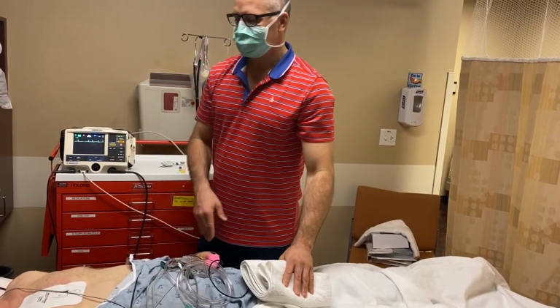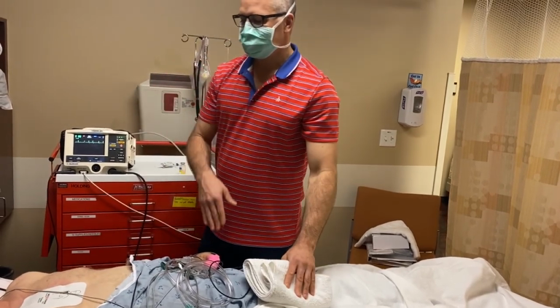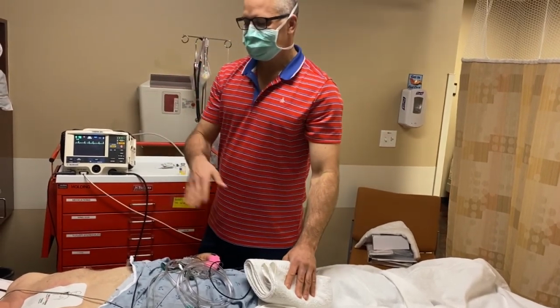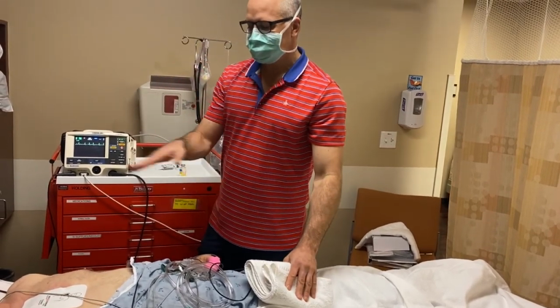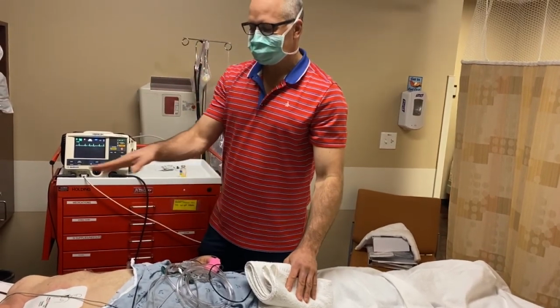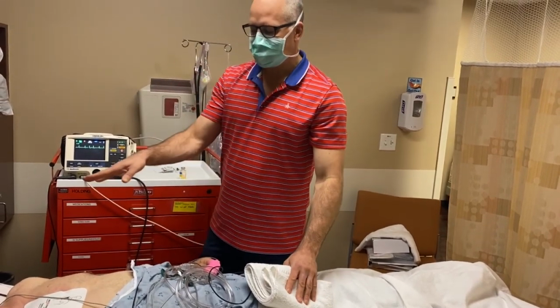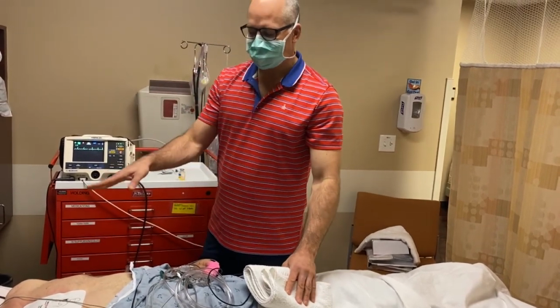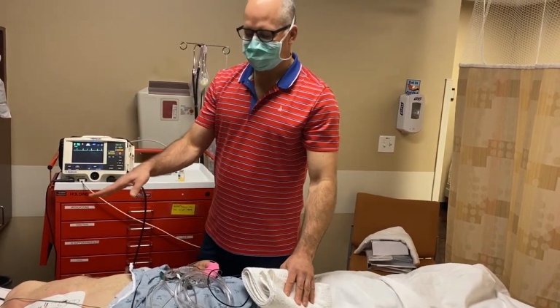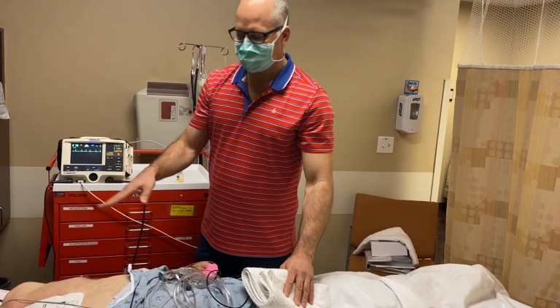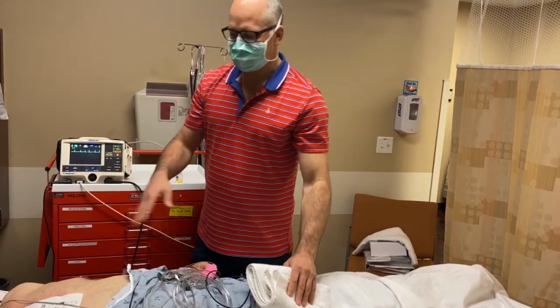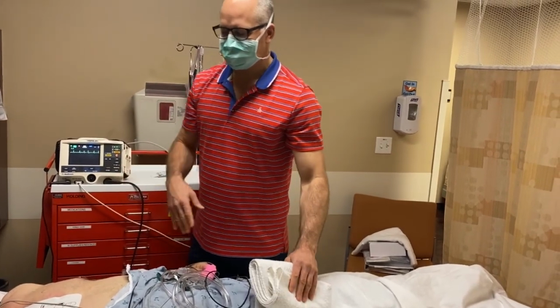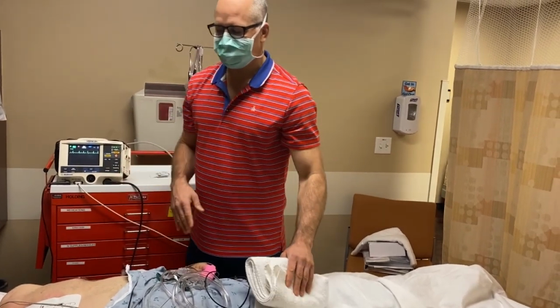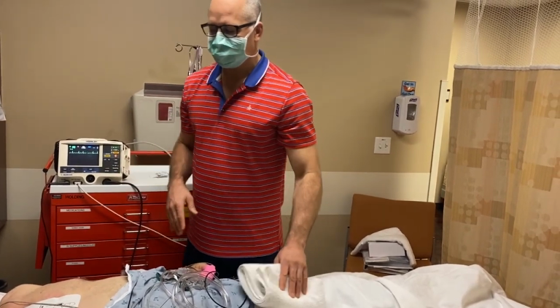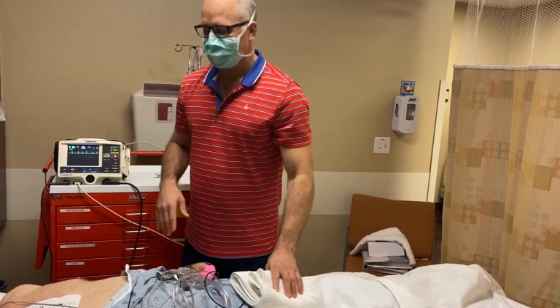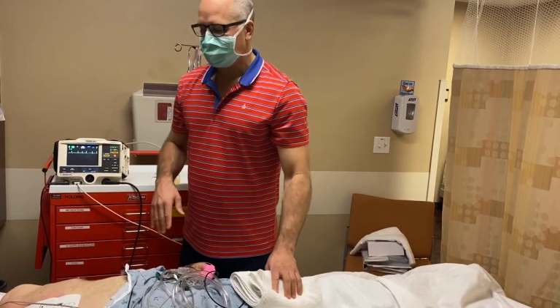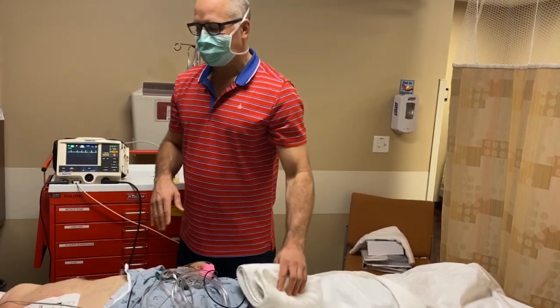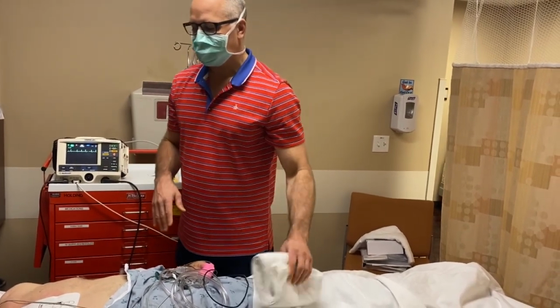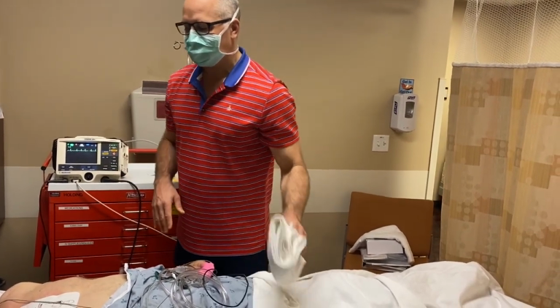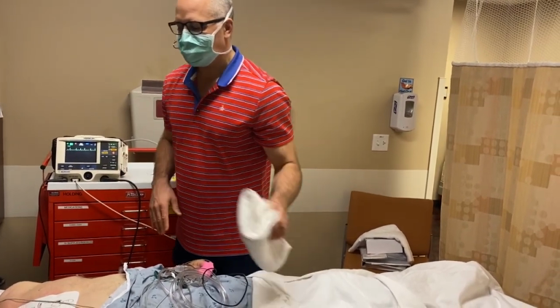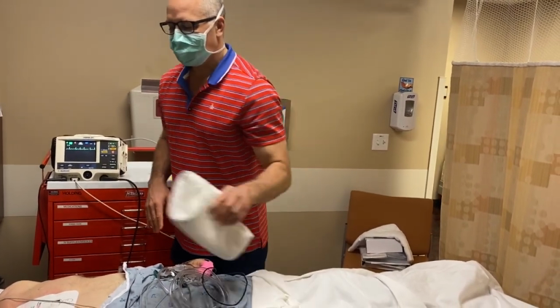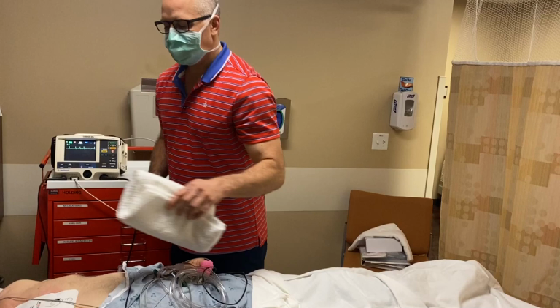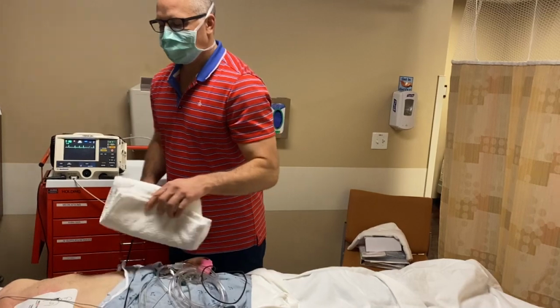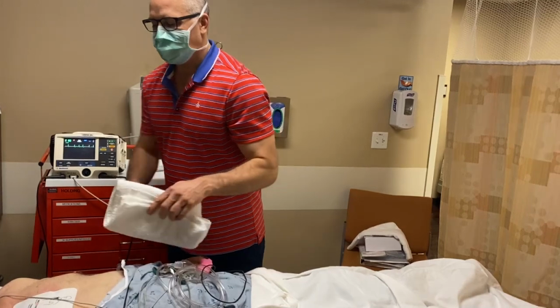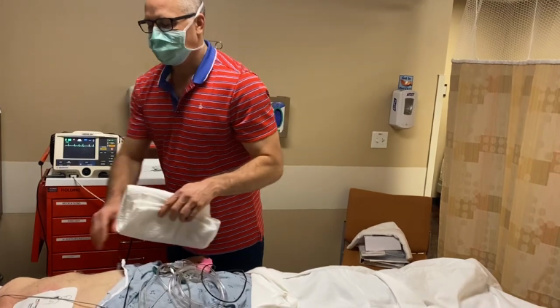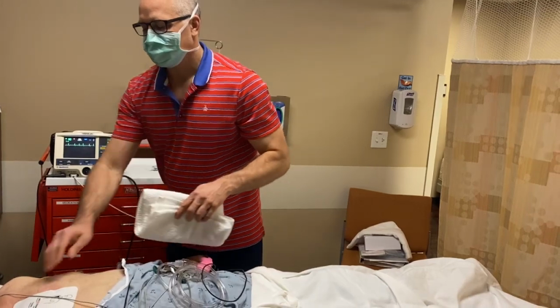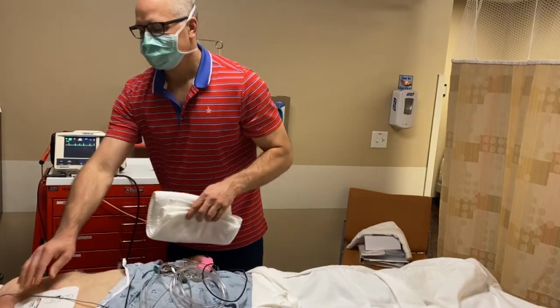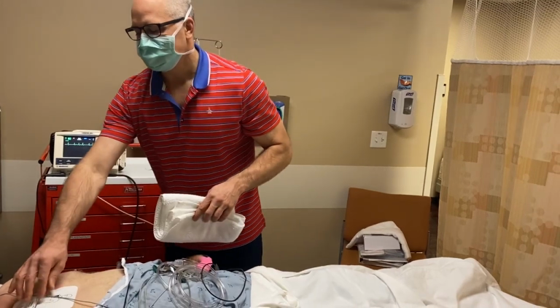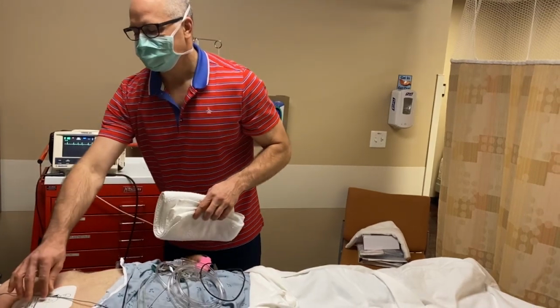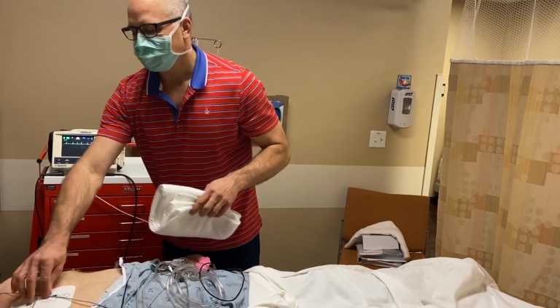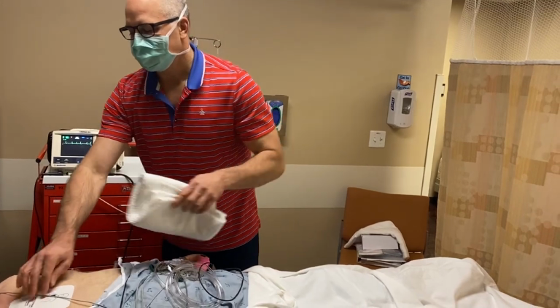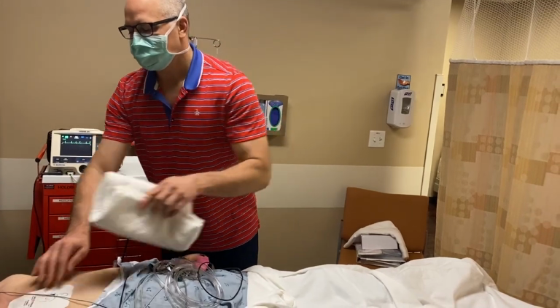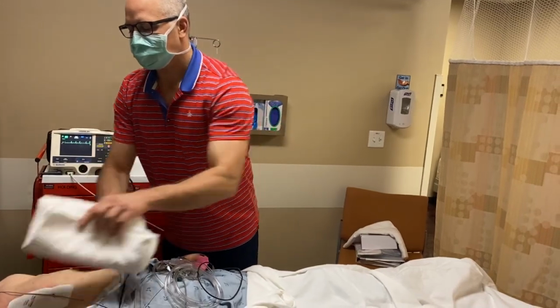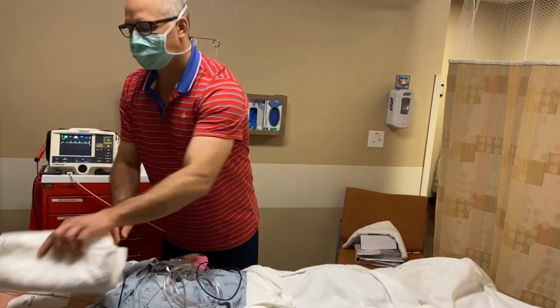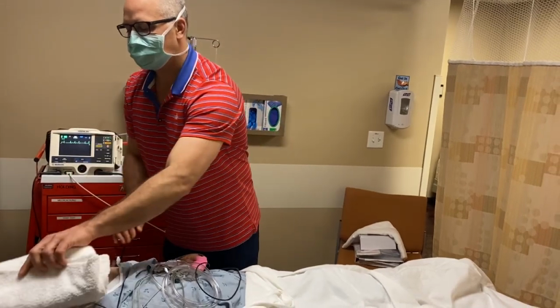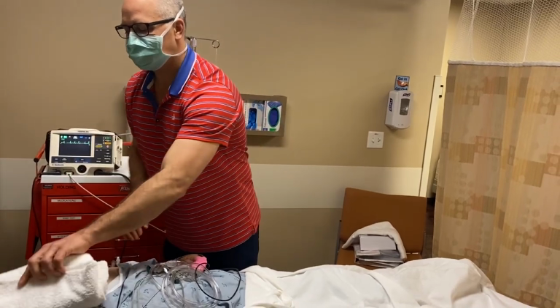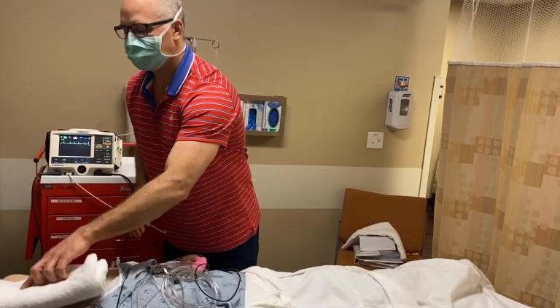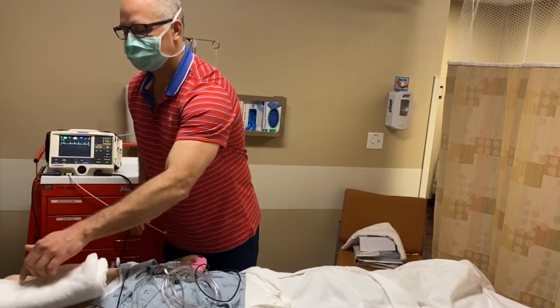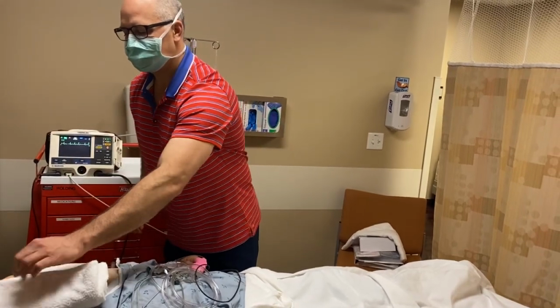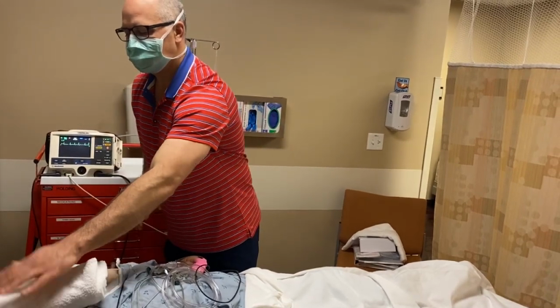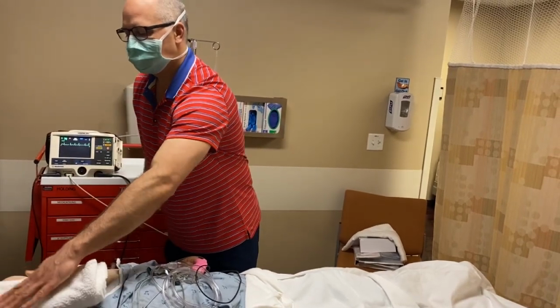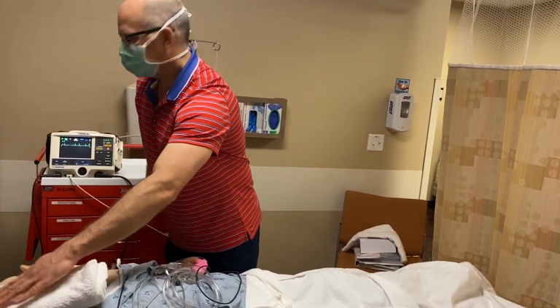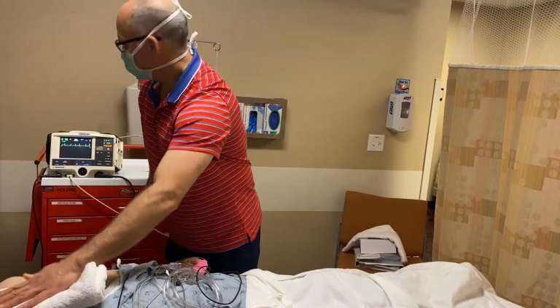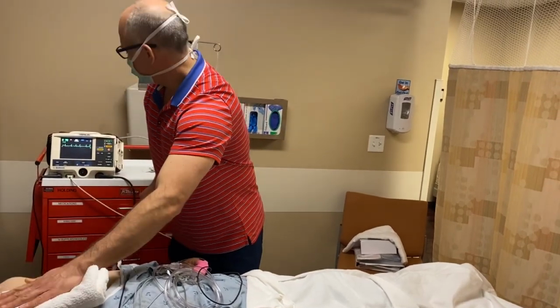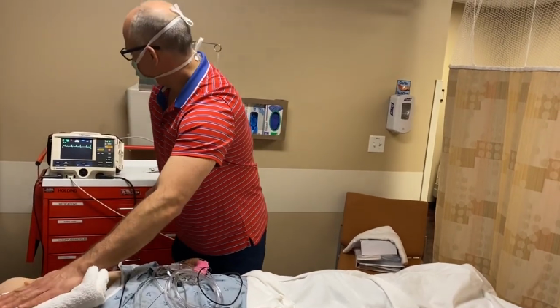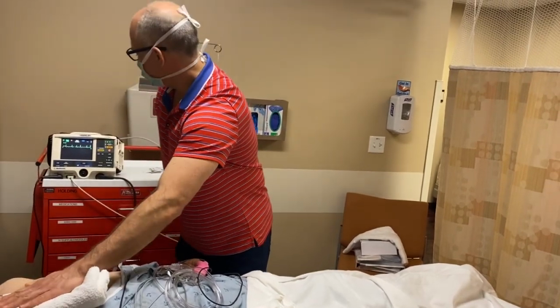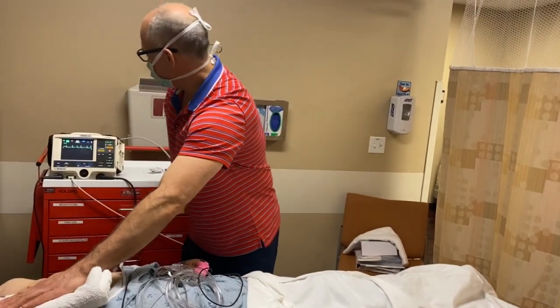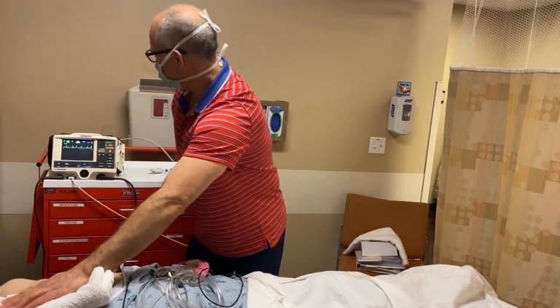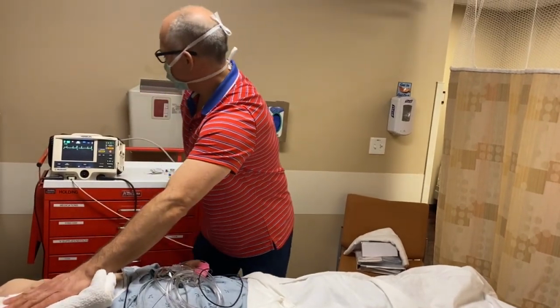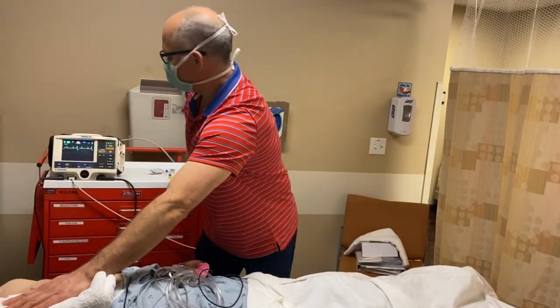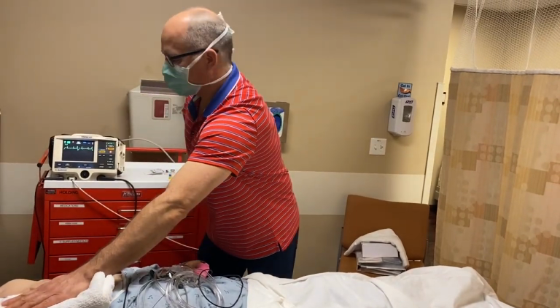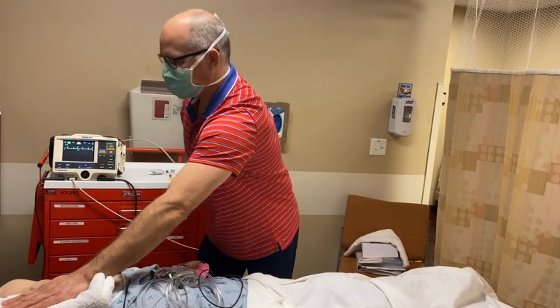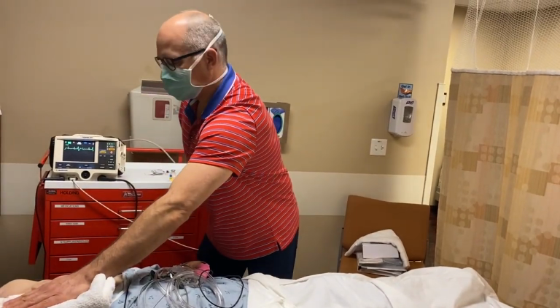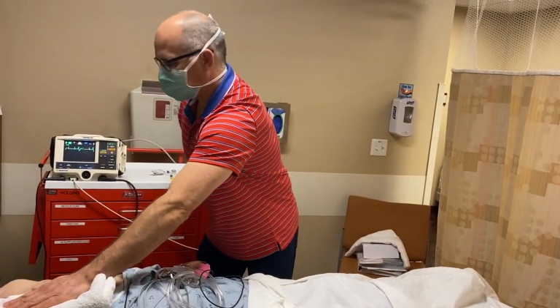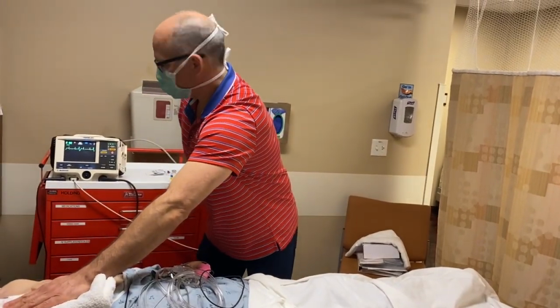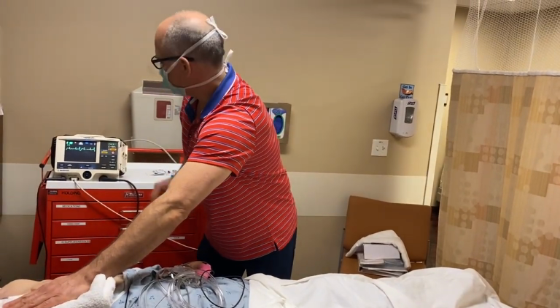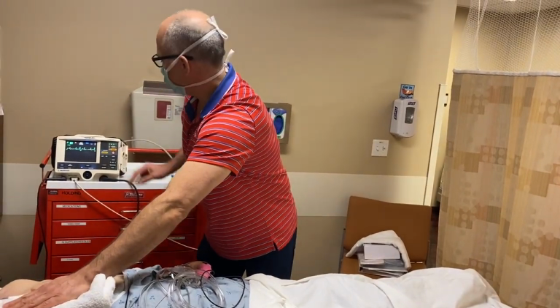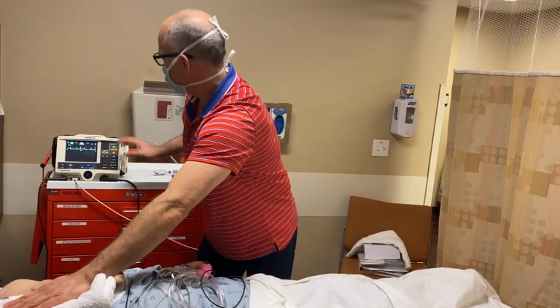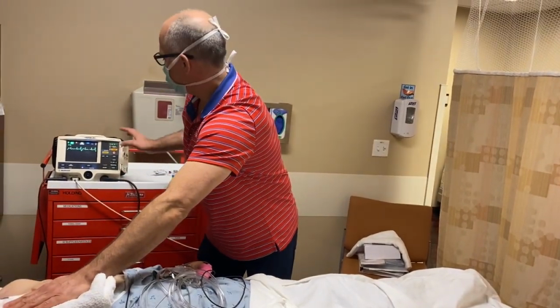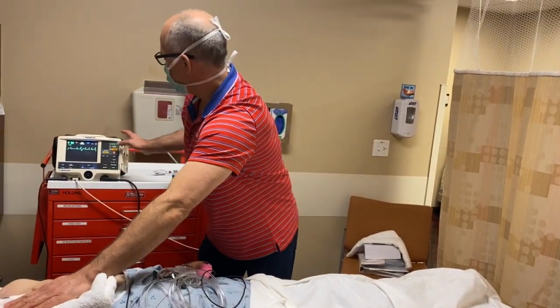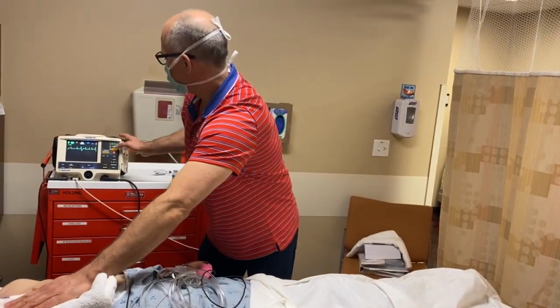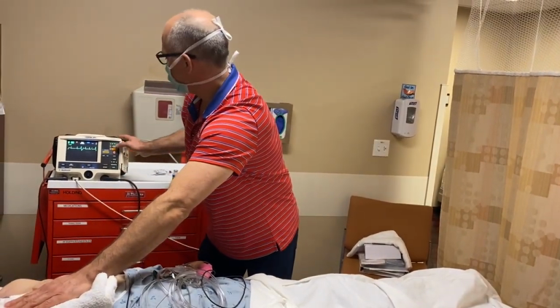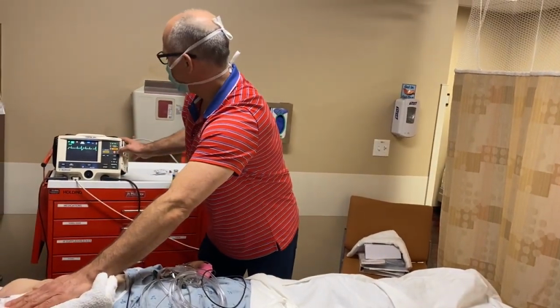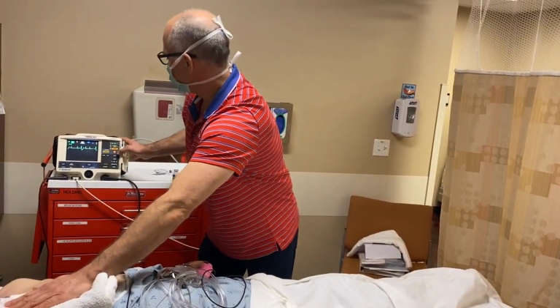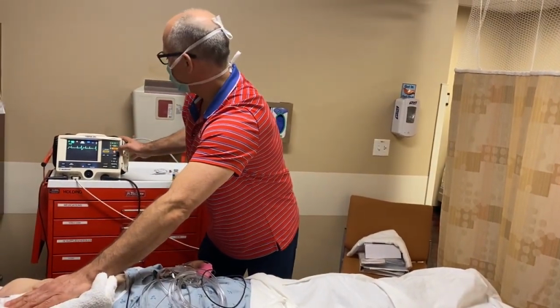Since he is adequately sedated, we can proceed with the cardioversion. It's helpful to apply some manual pressure.